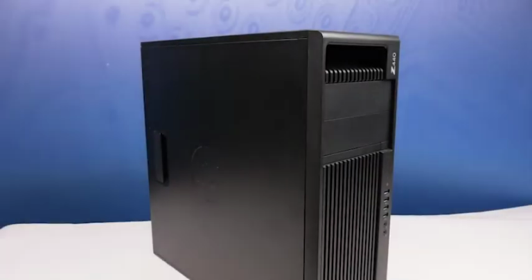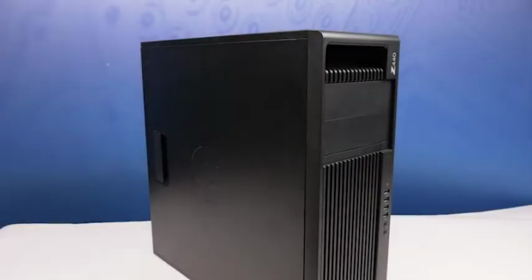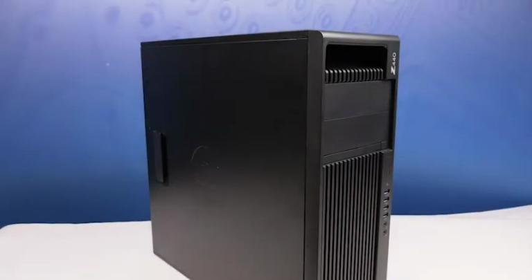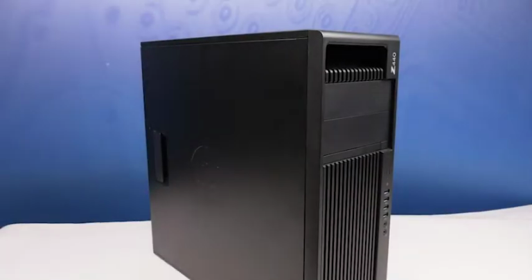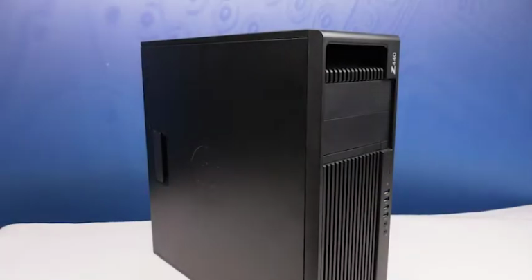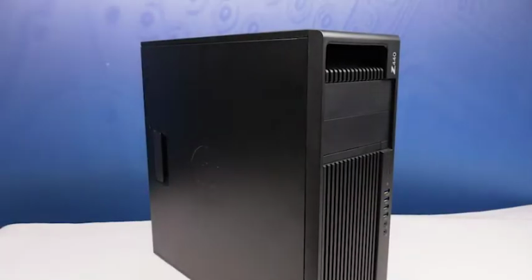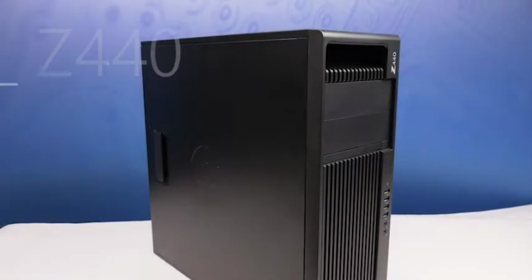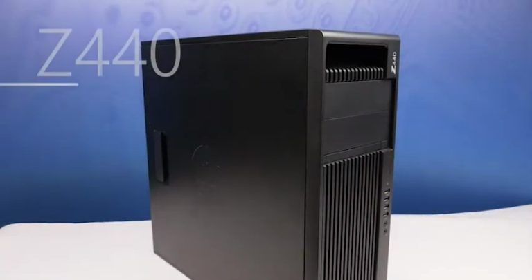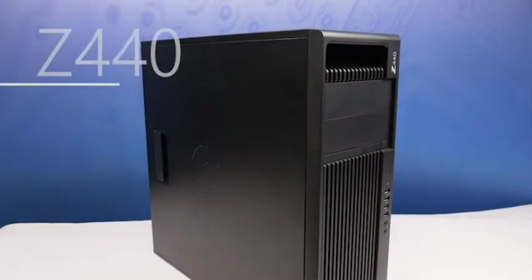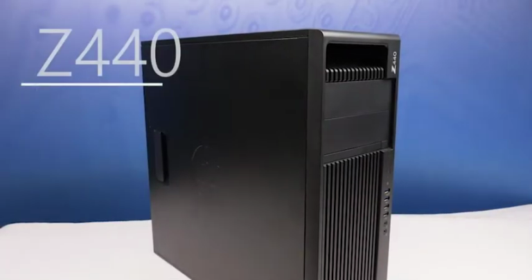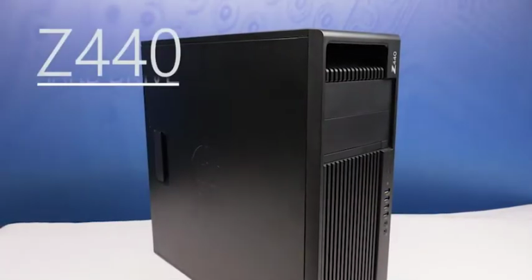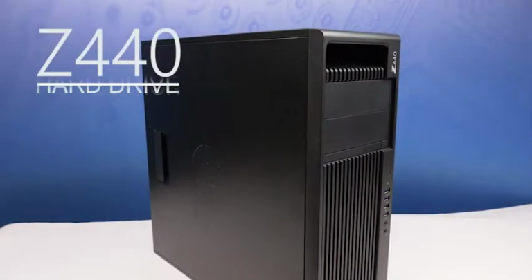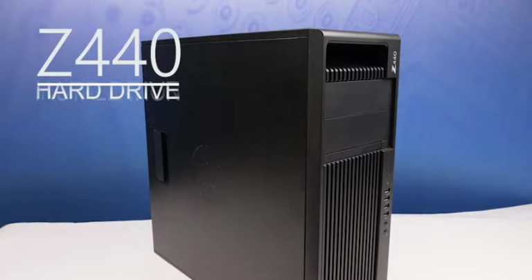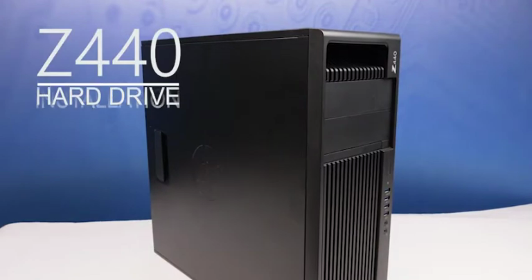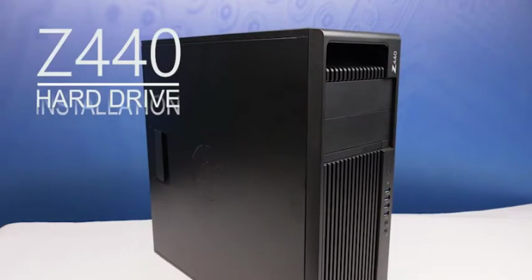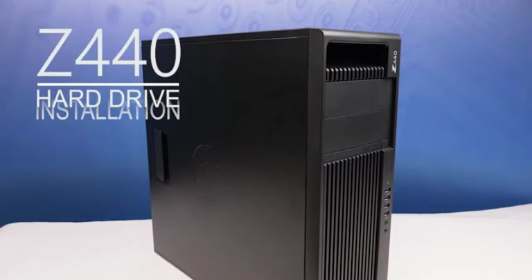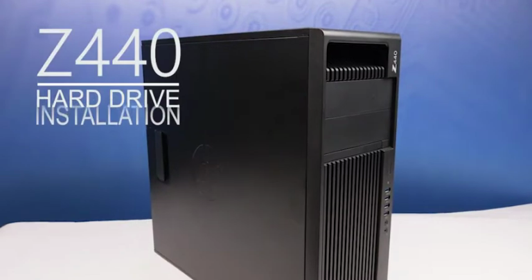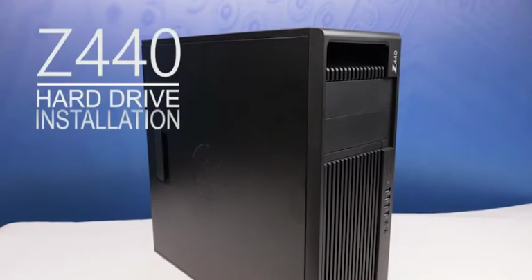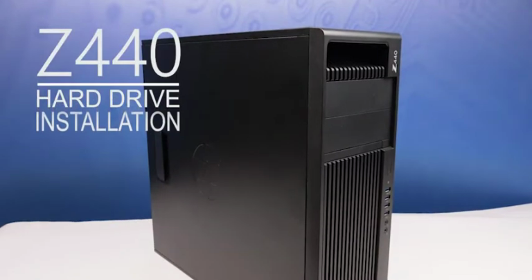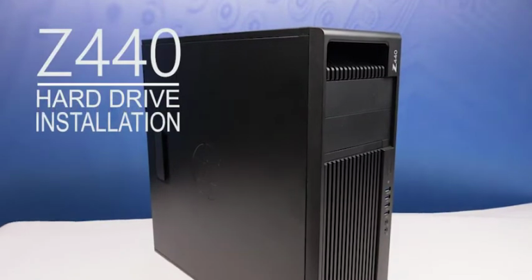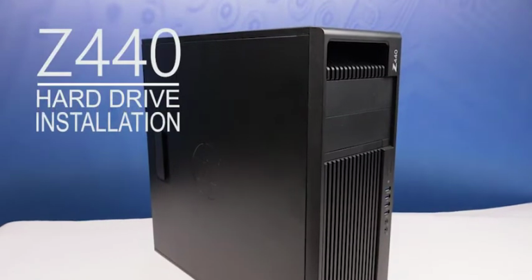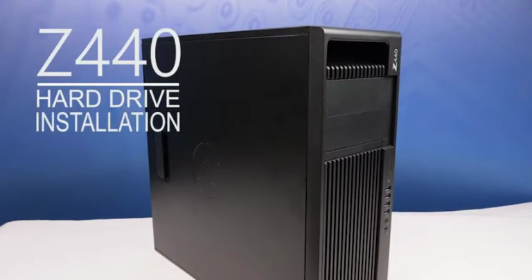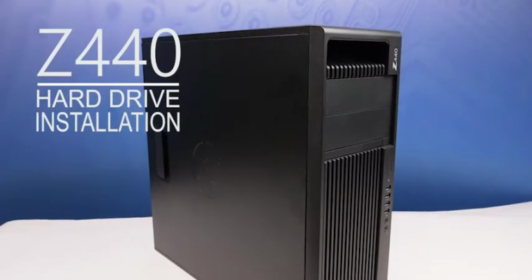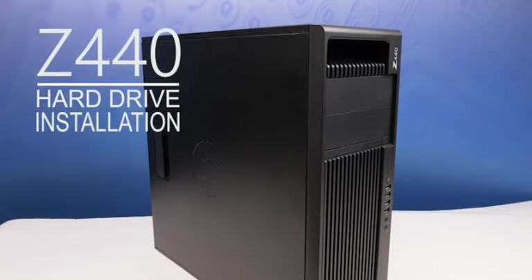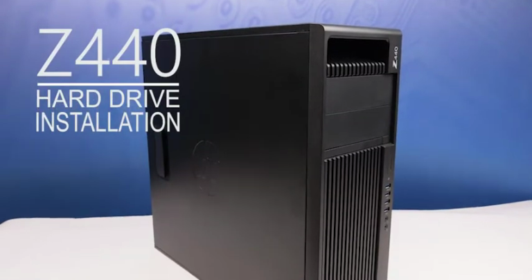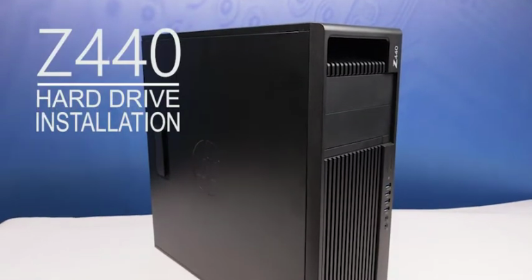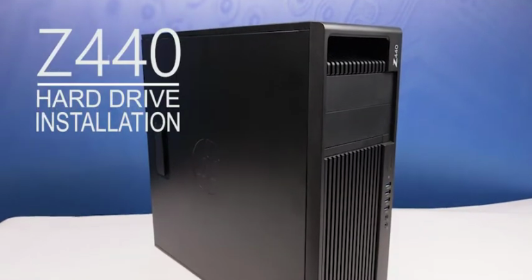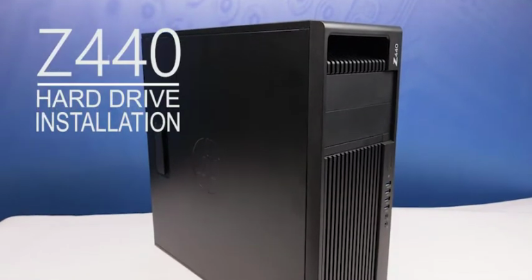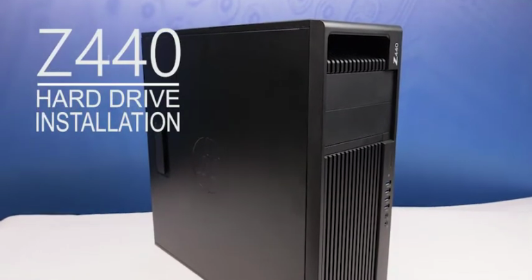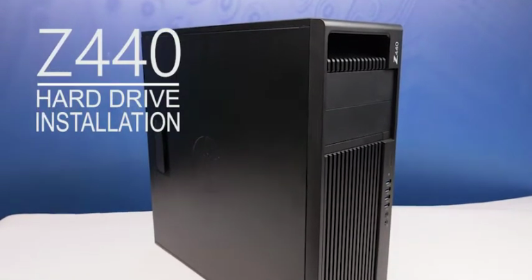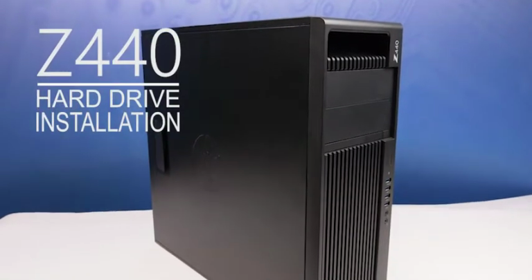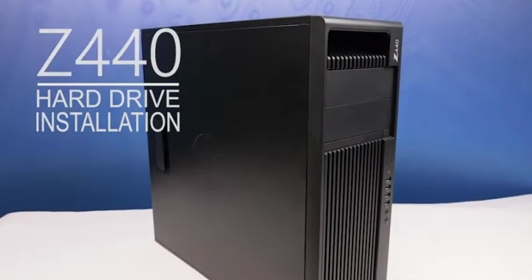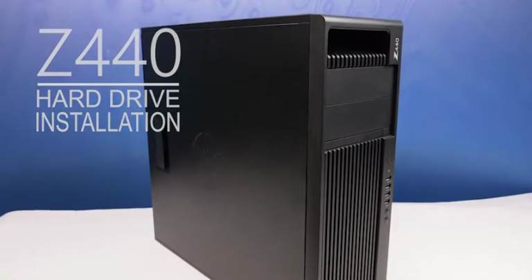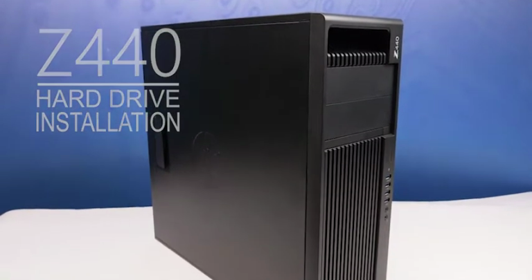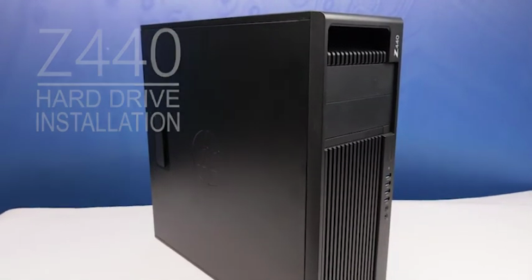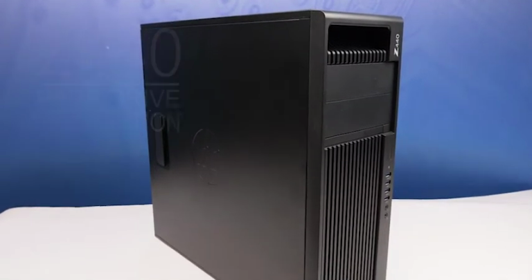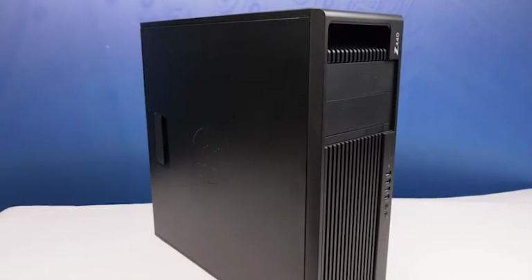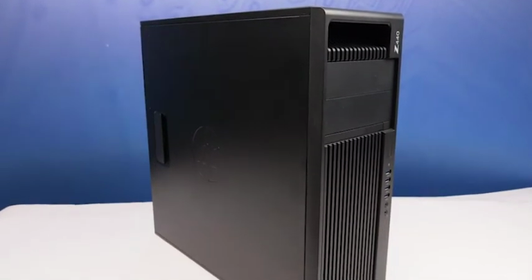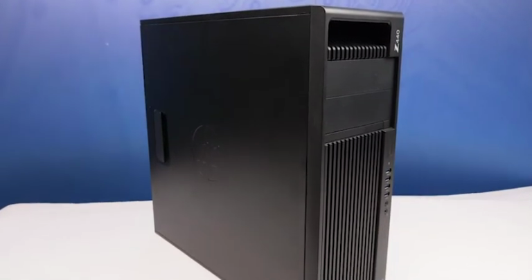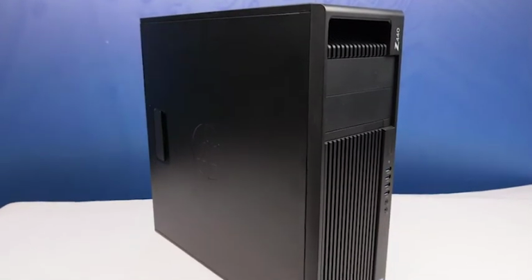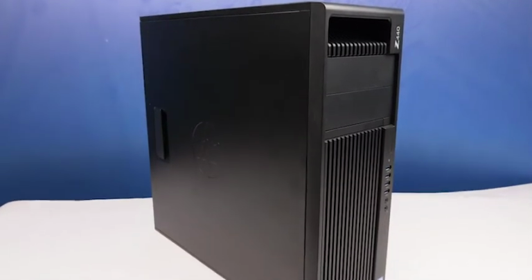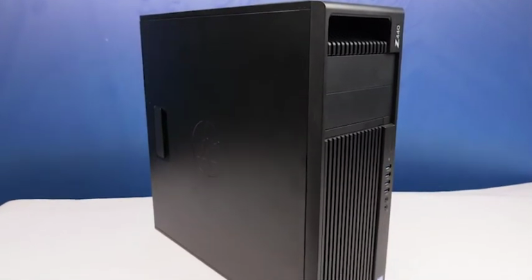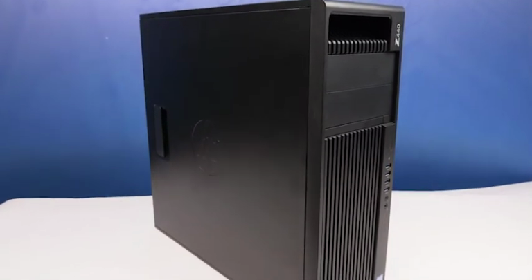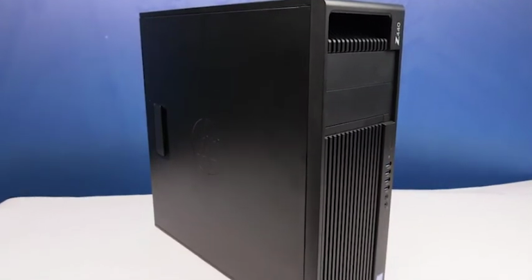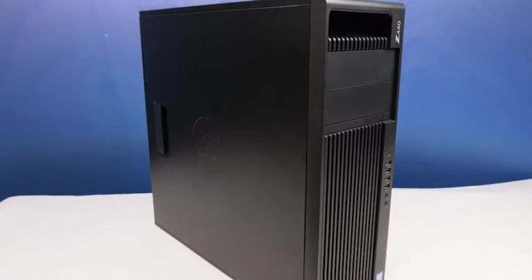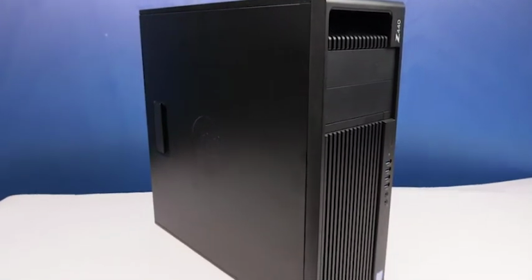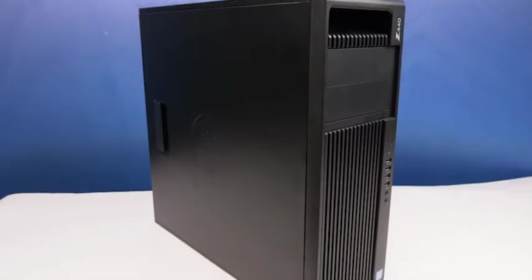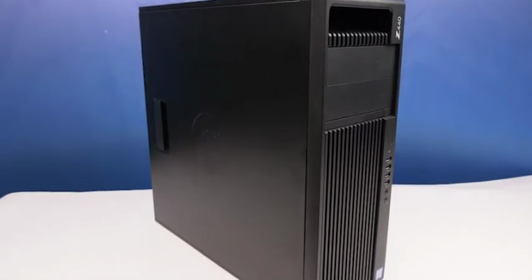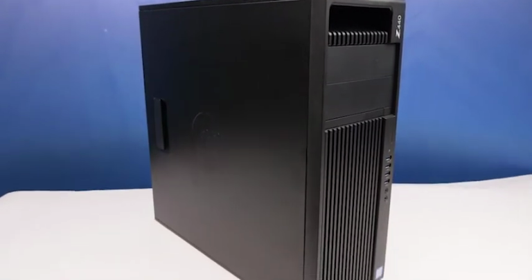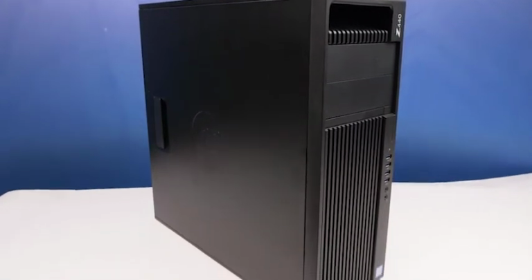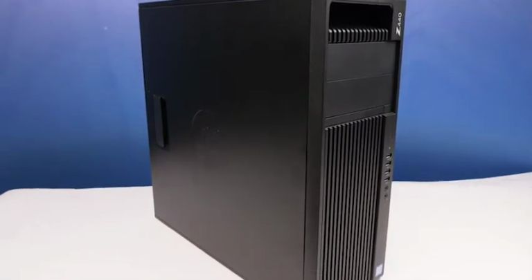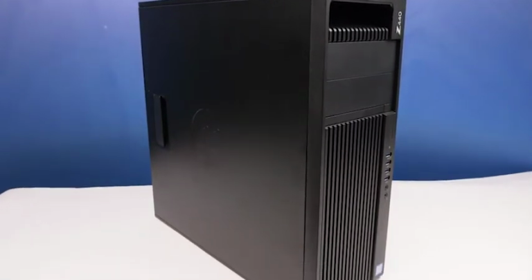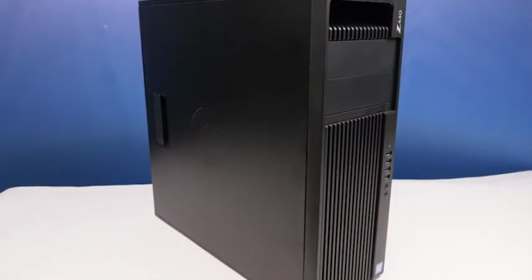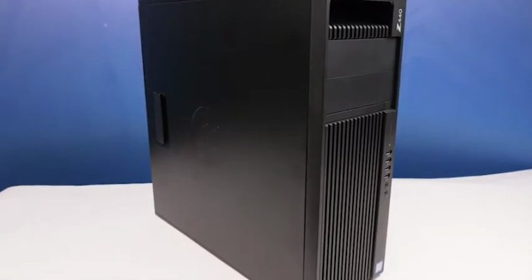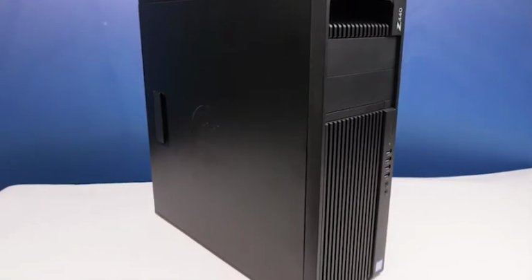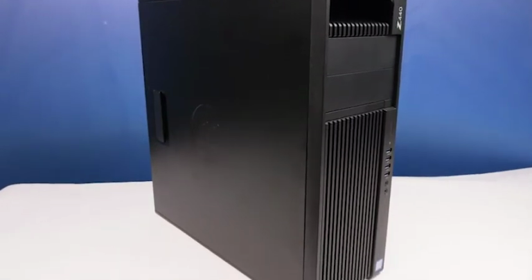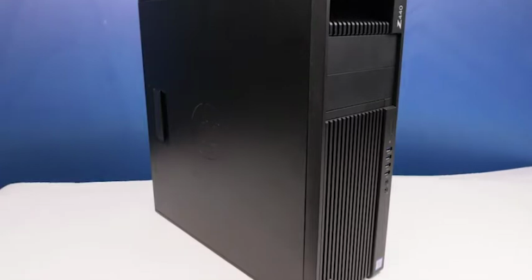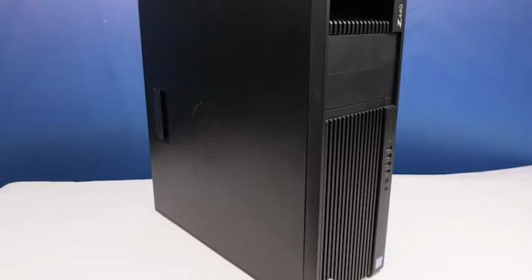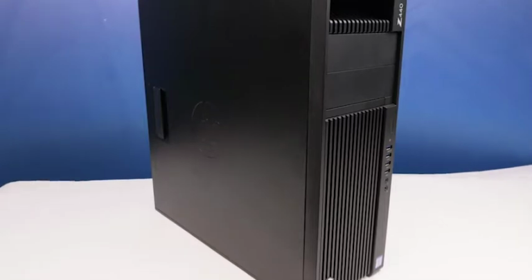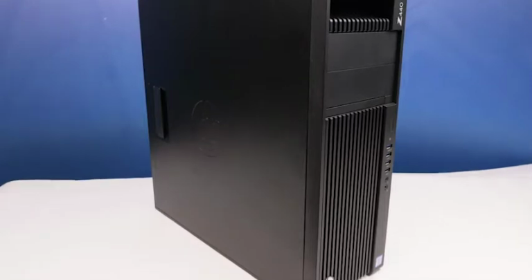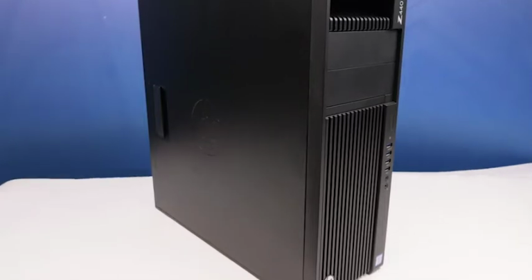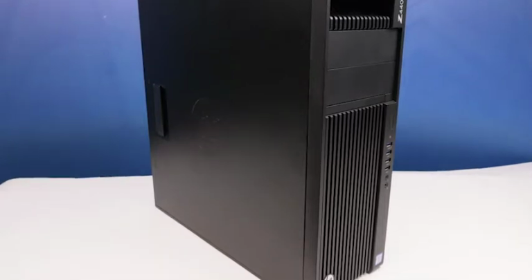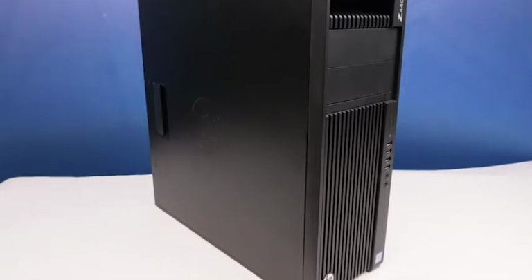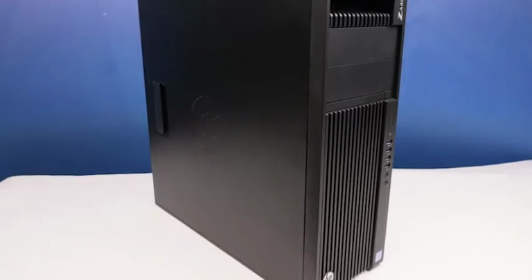Hello and welcome to TechBoost TV. I'm Jaime and today I'm going to show you how to install a hard drive into the HP Z440 workstation.